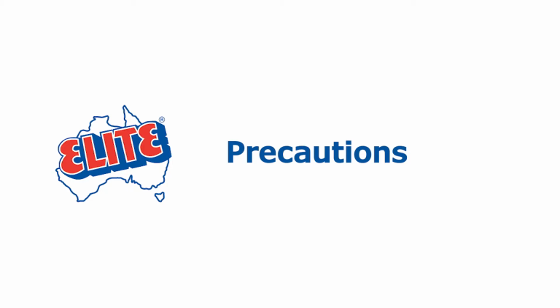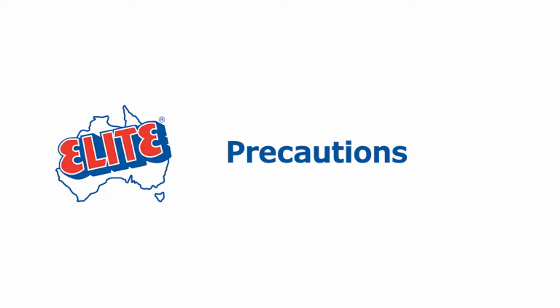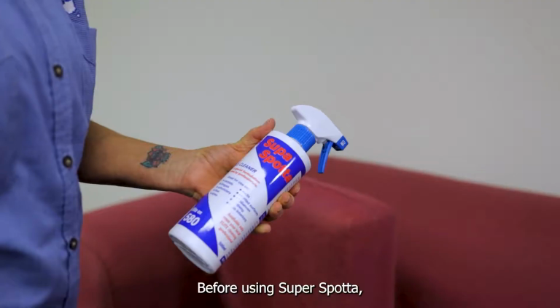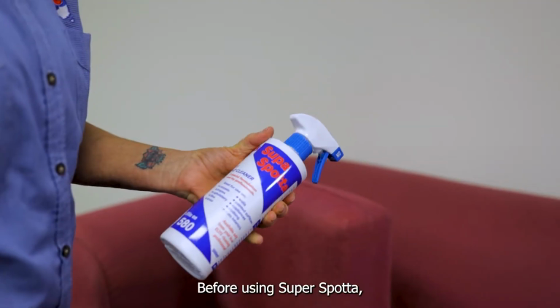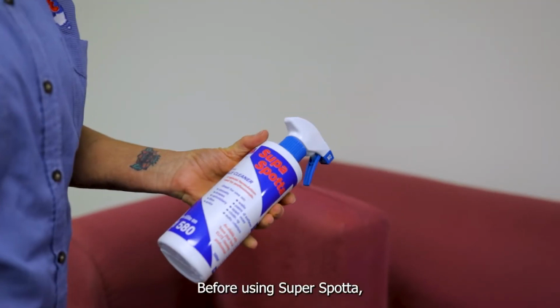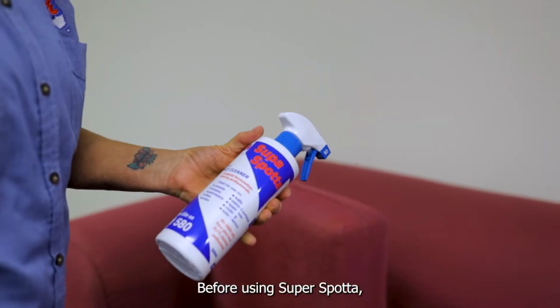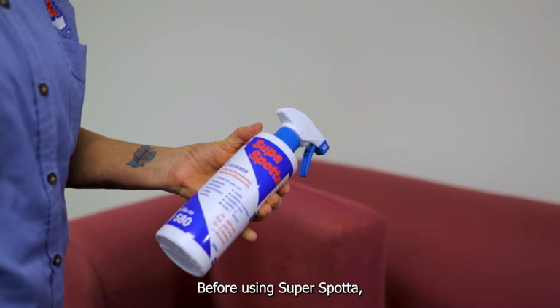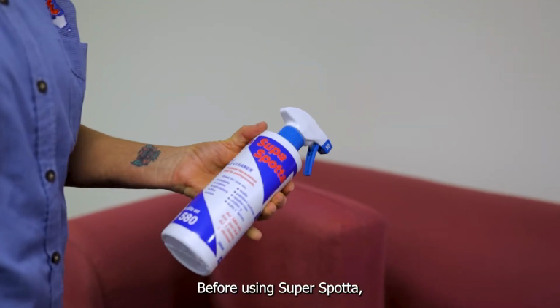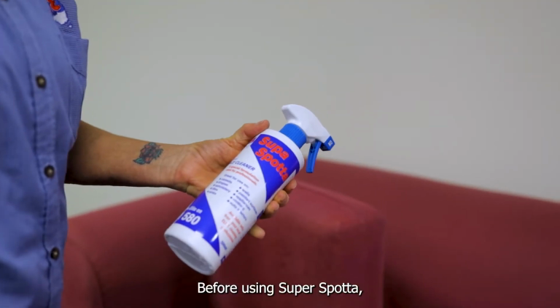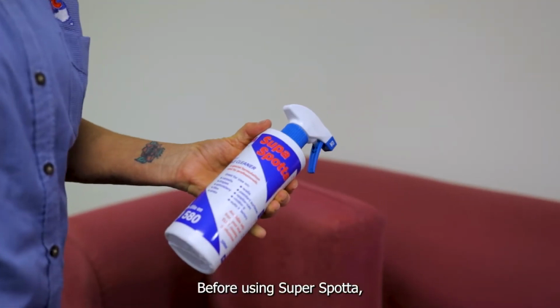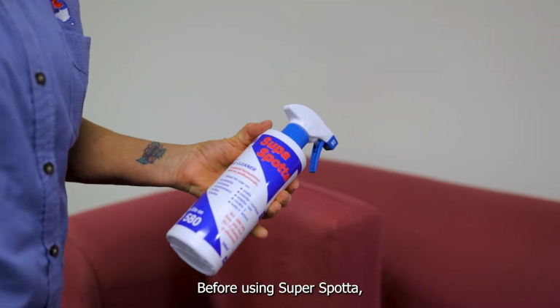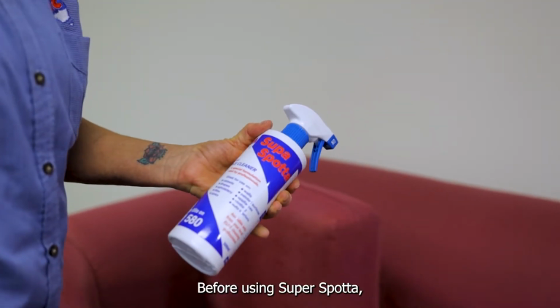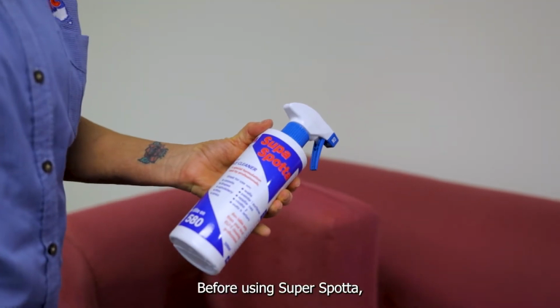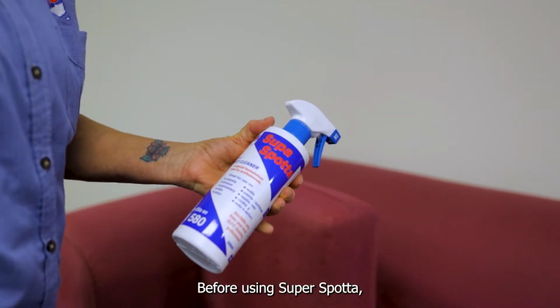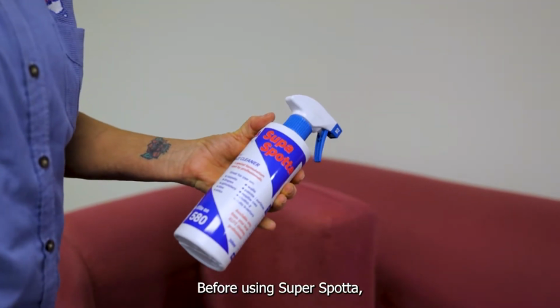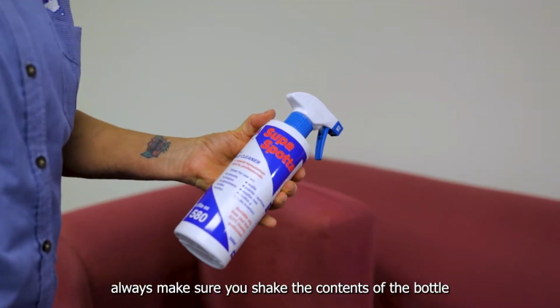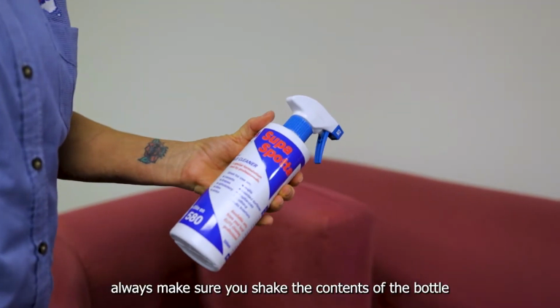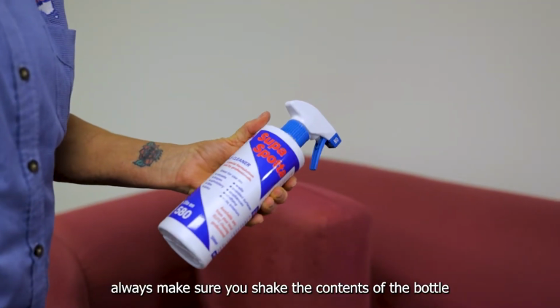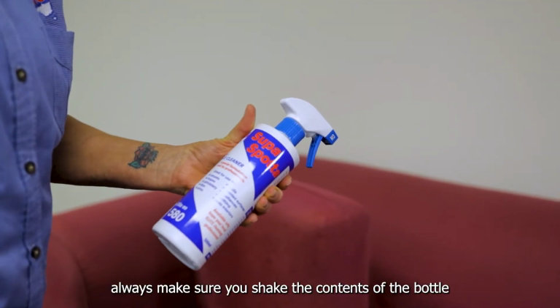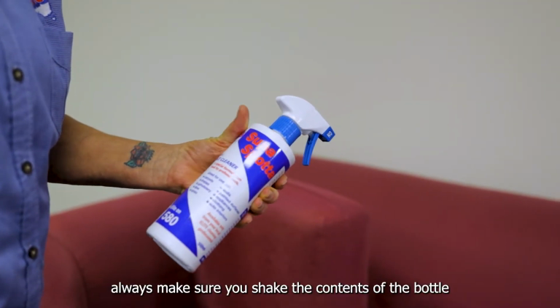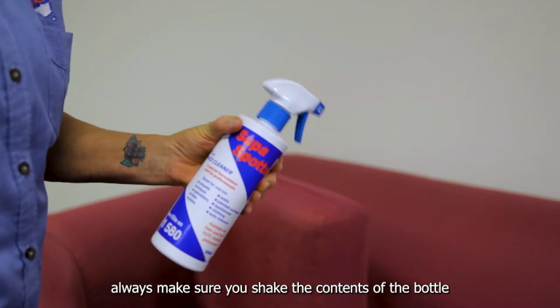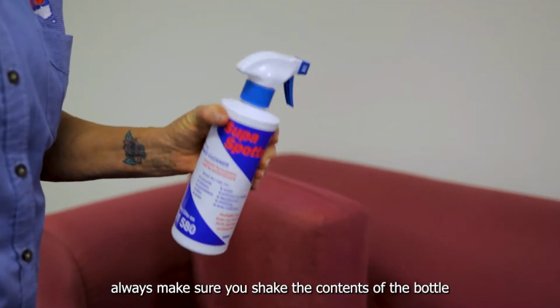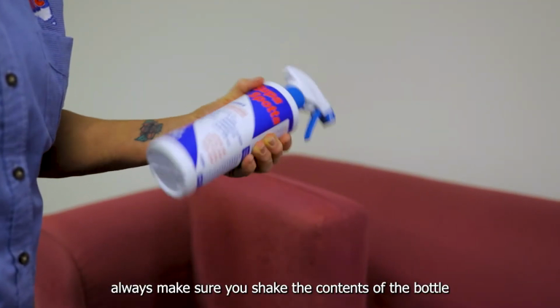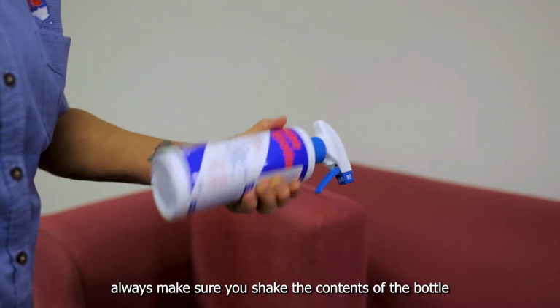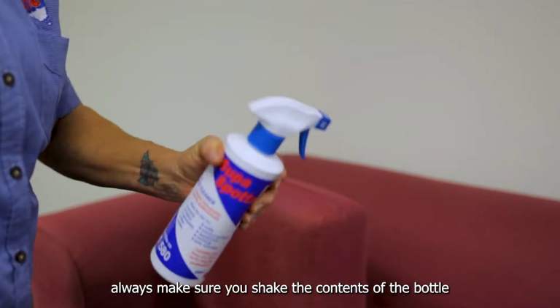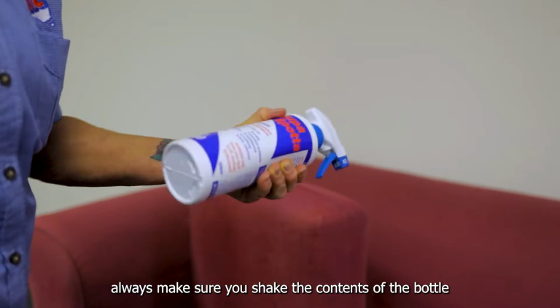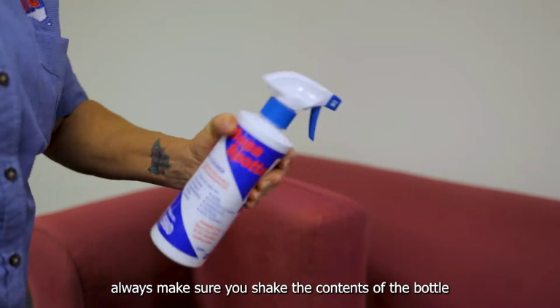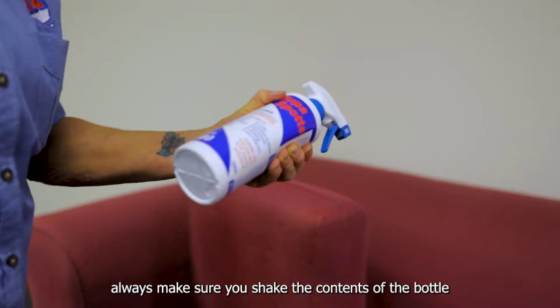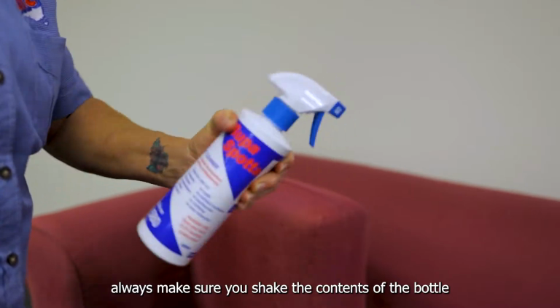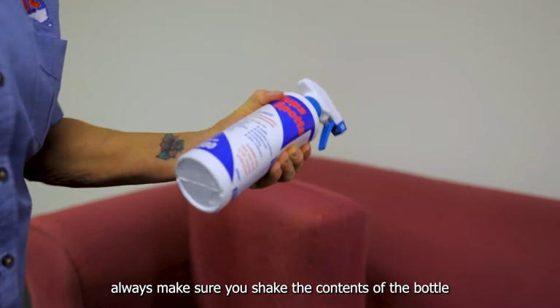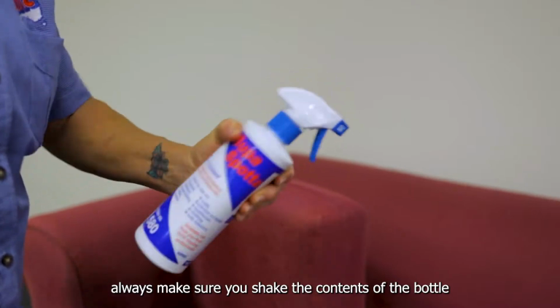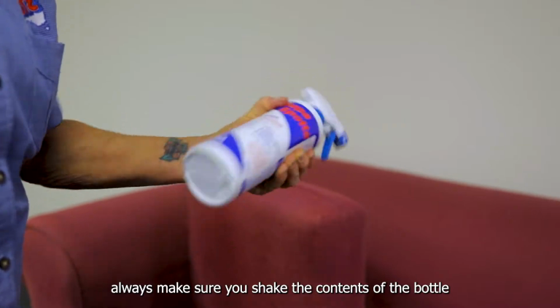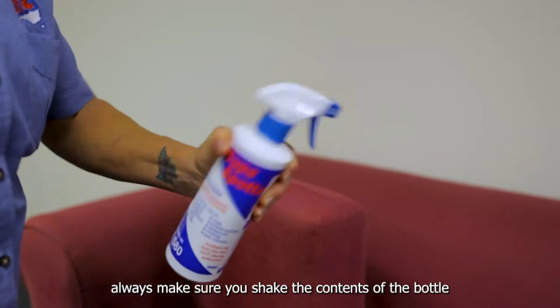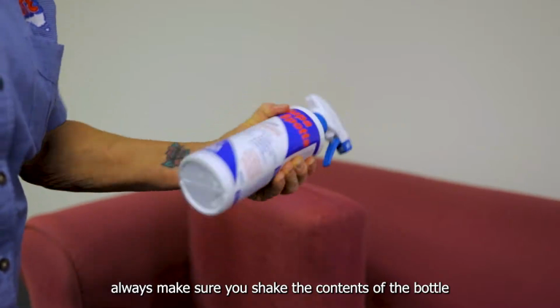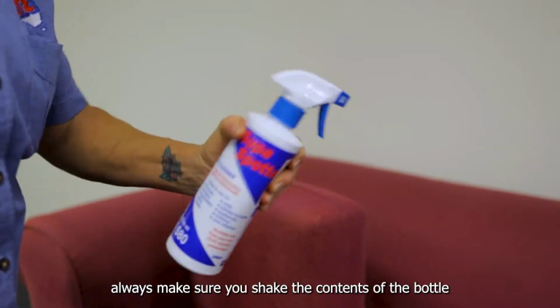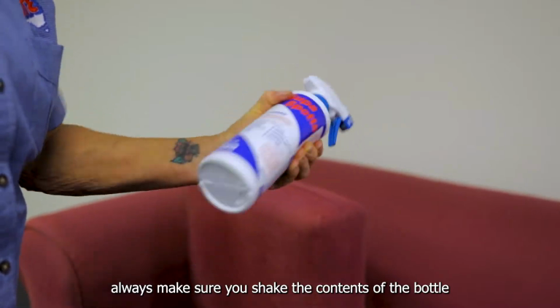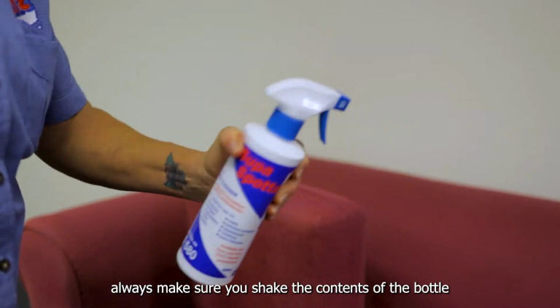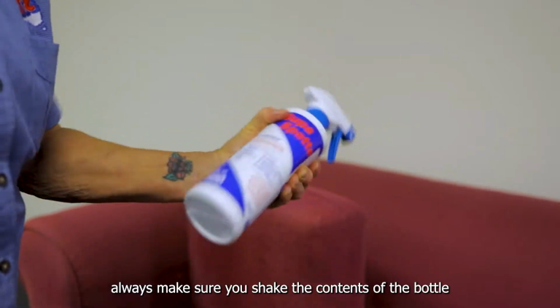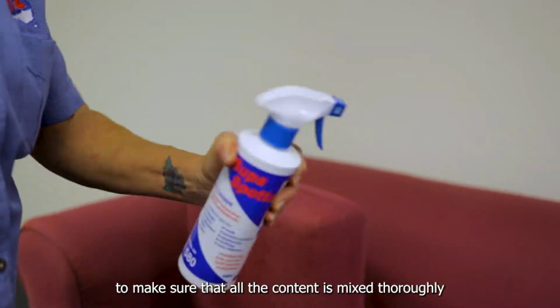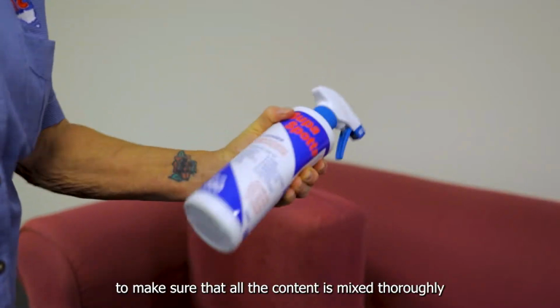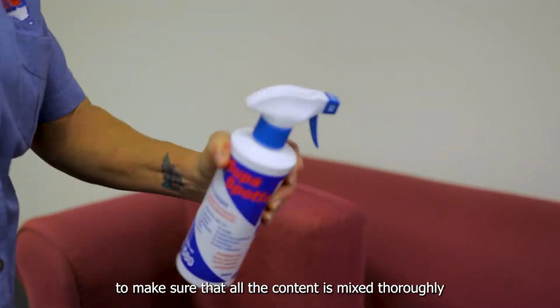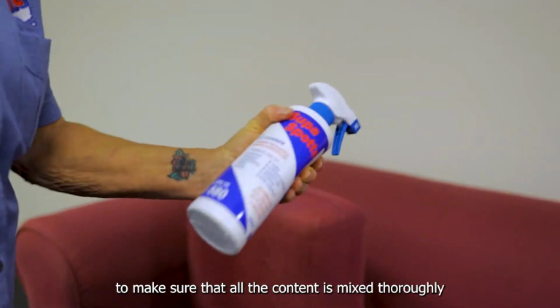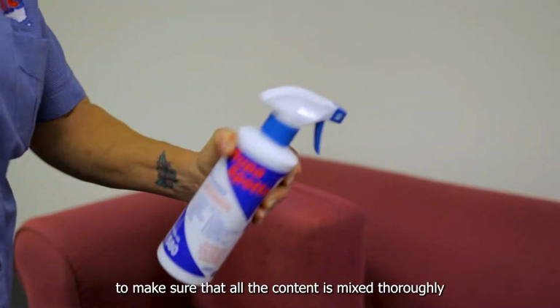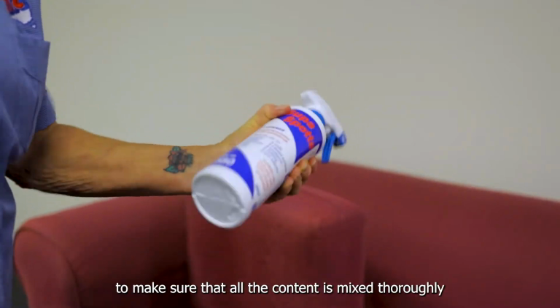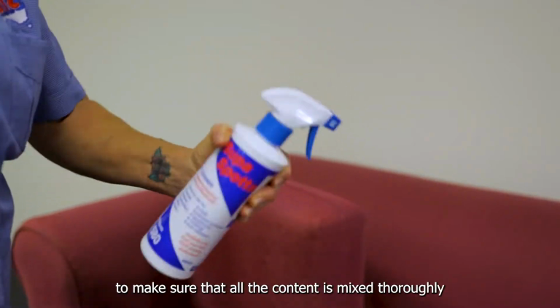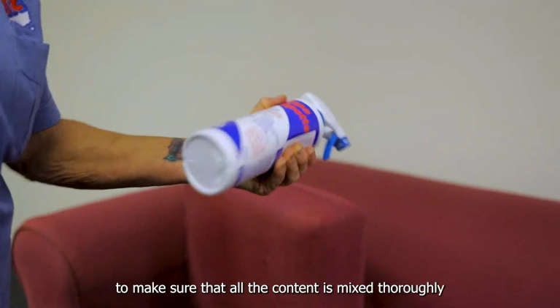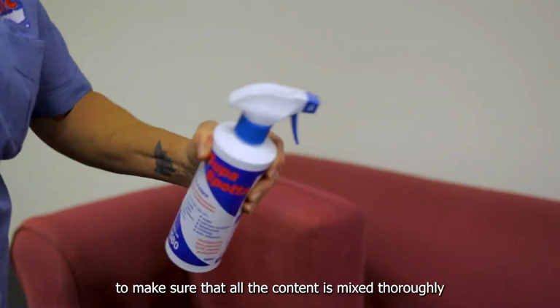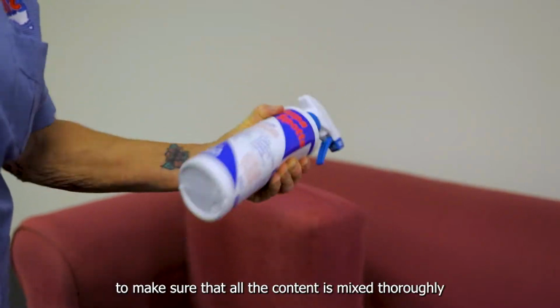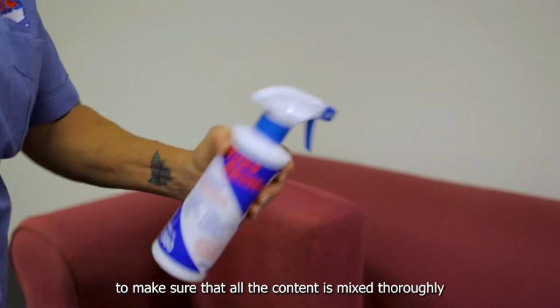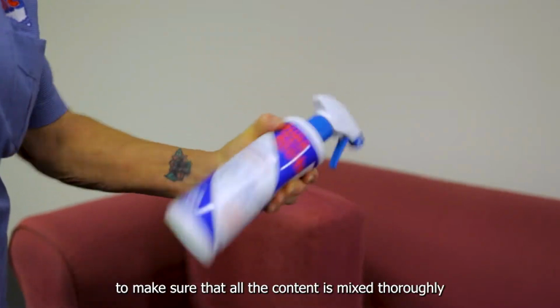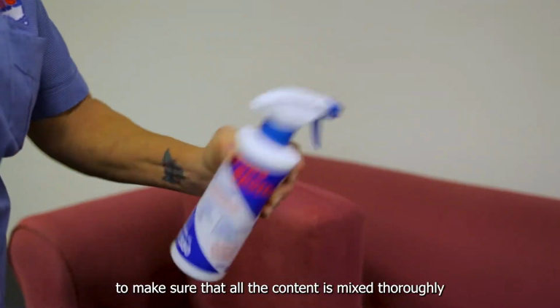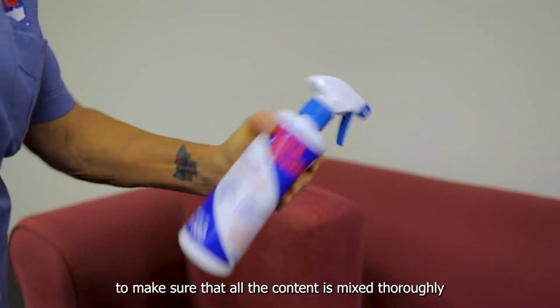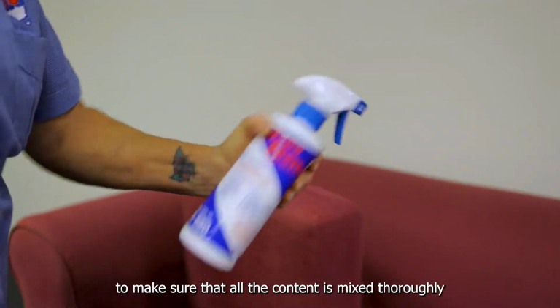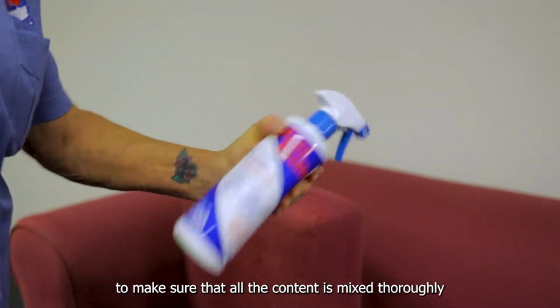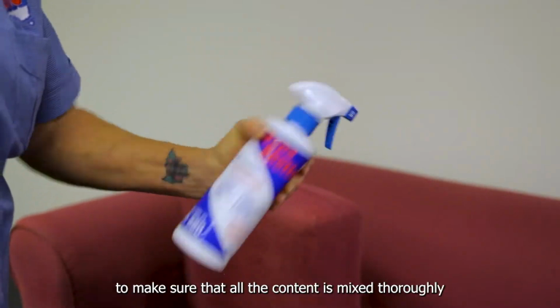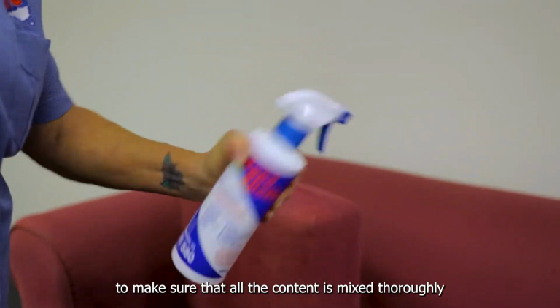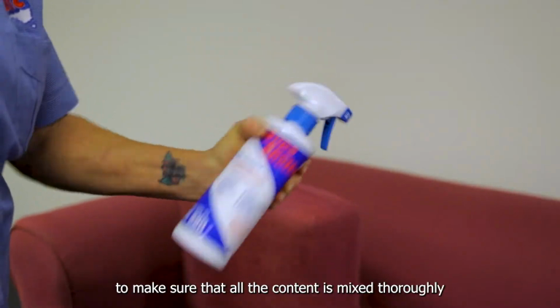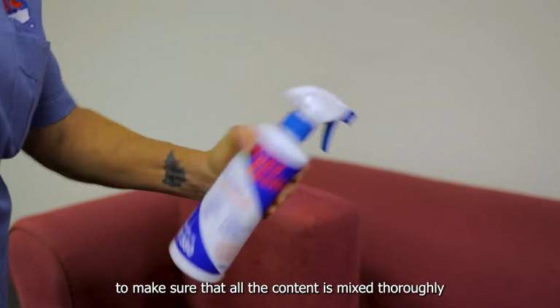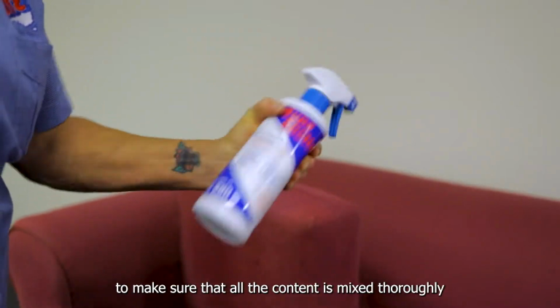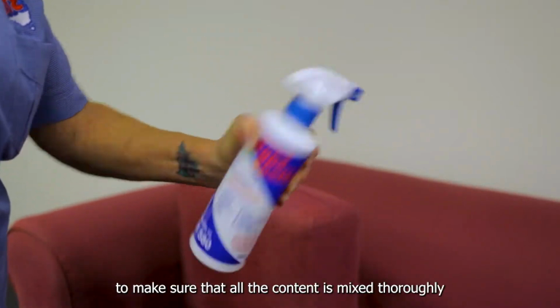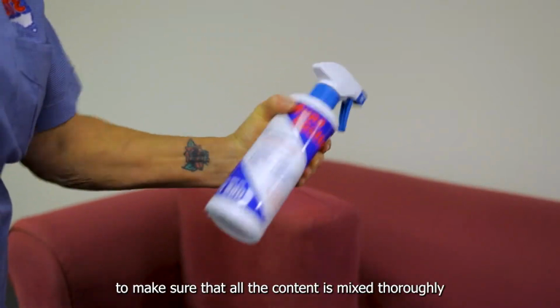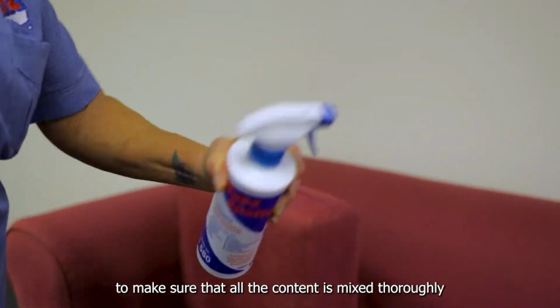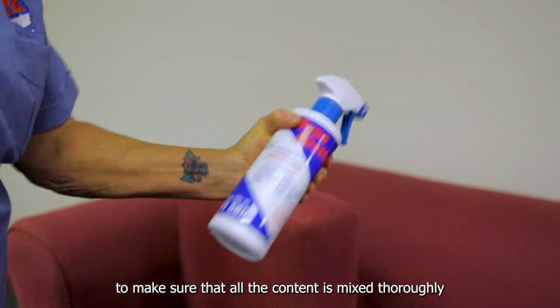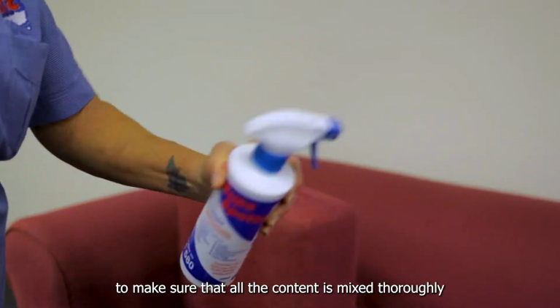Before using SuperSpotter, always make sure you shake the contents of the bottle to ensure that all the contents are mixed thoroughly.